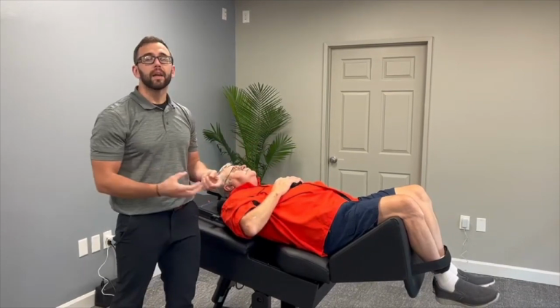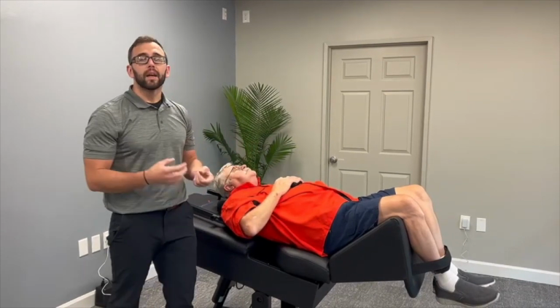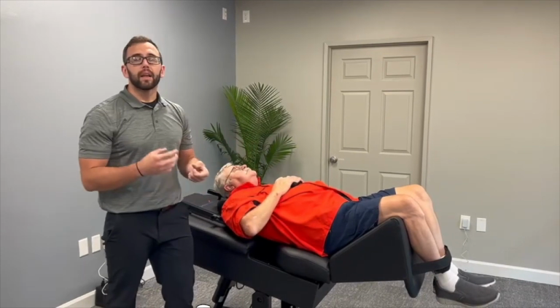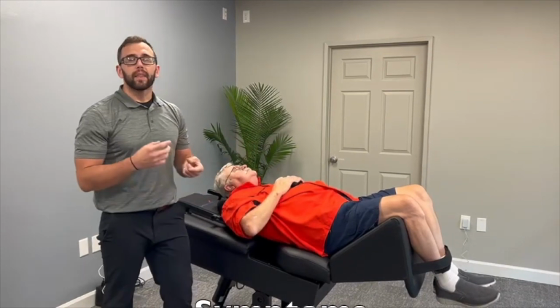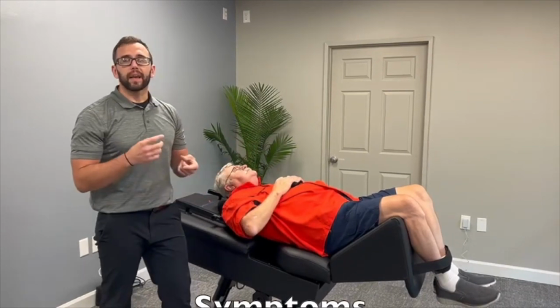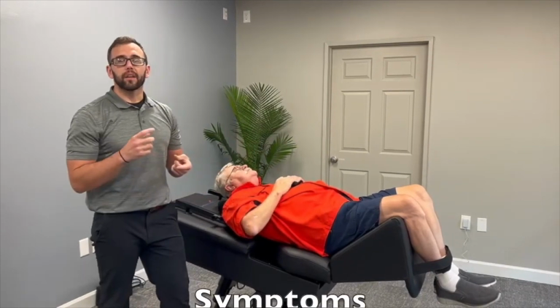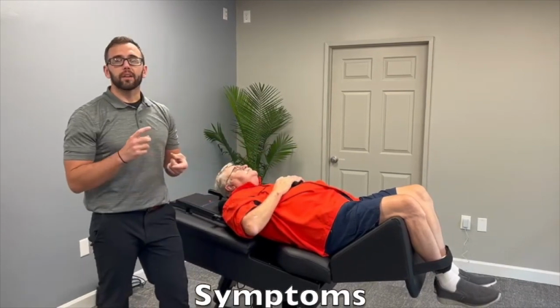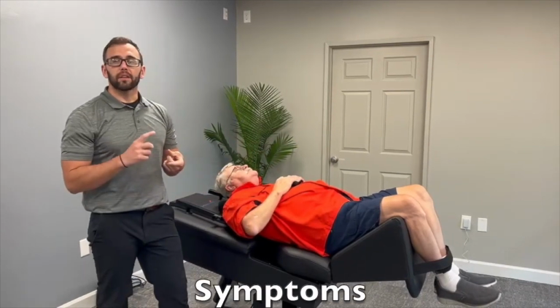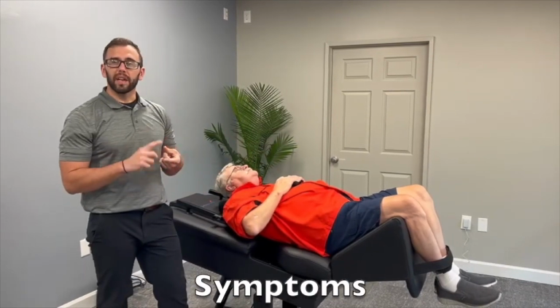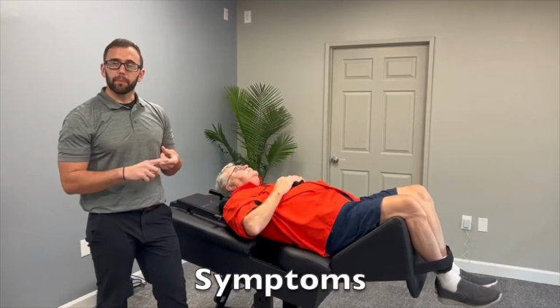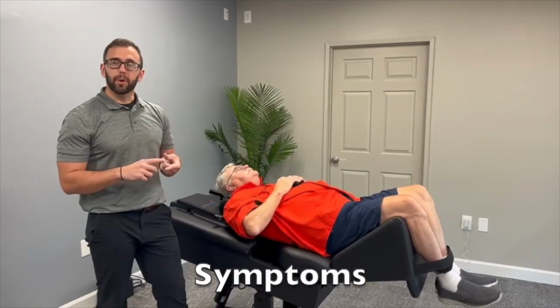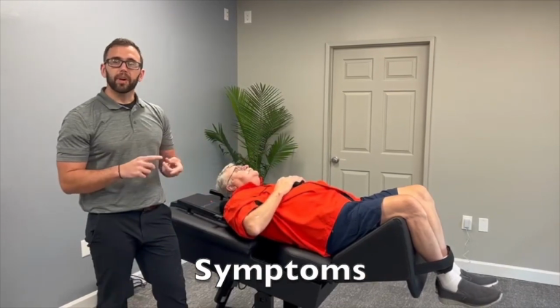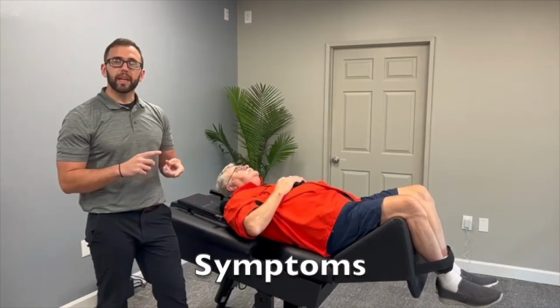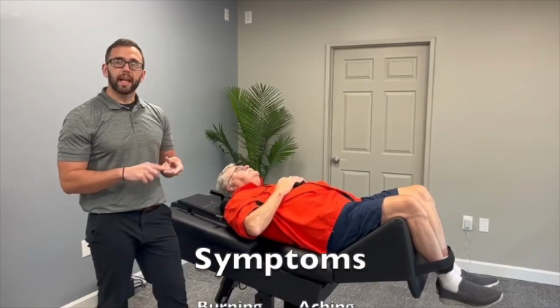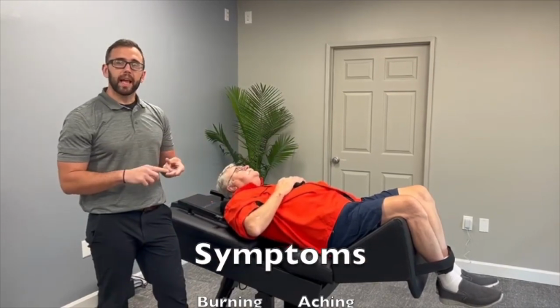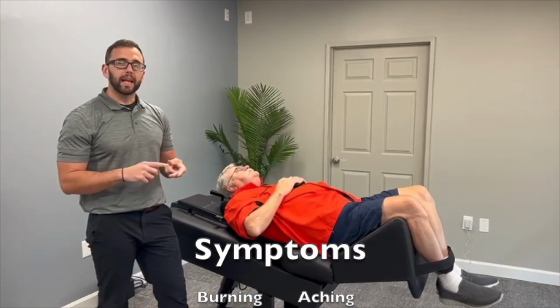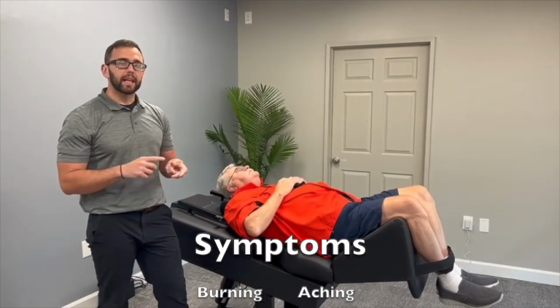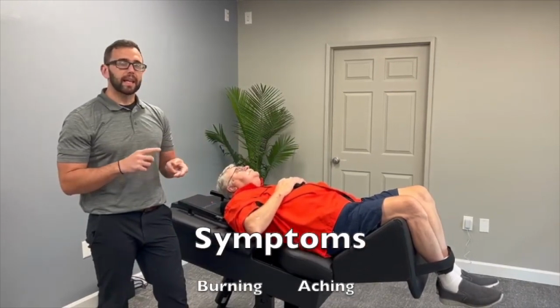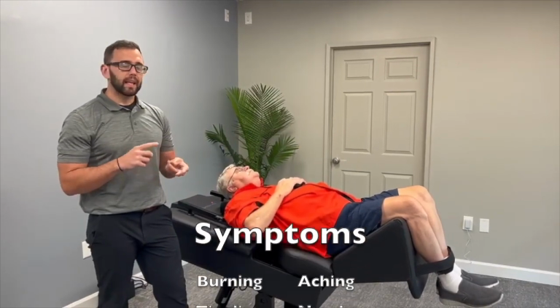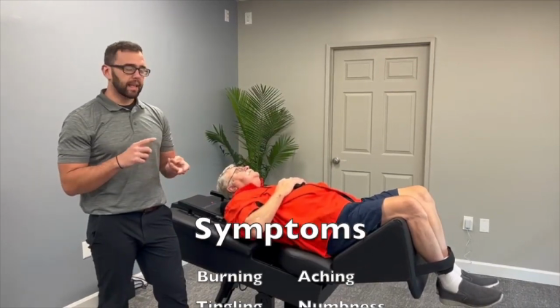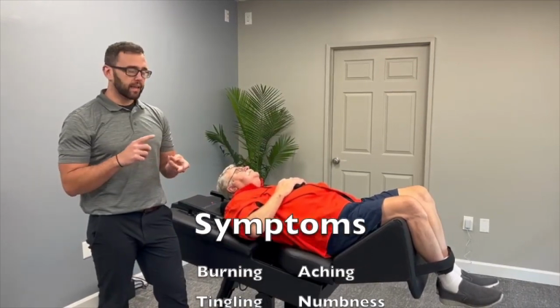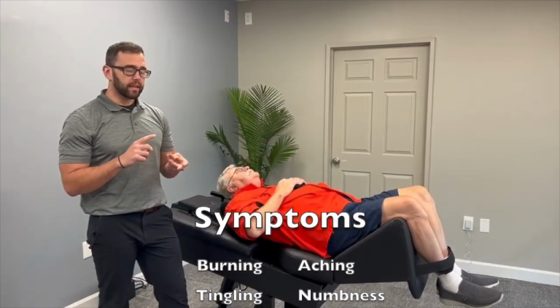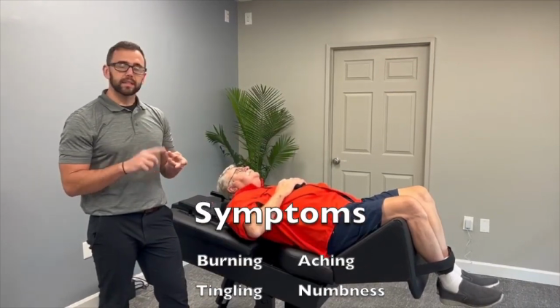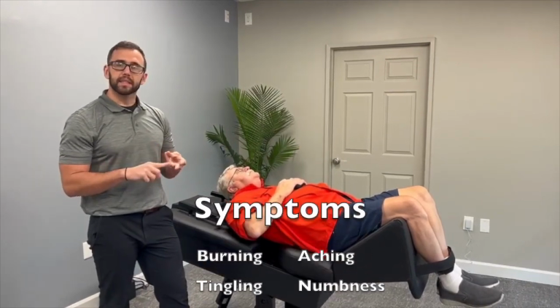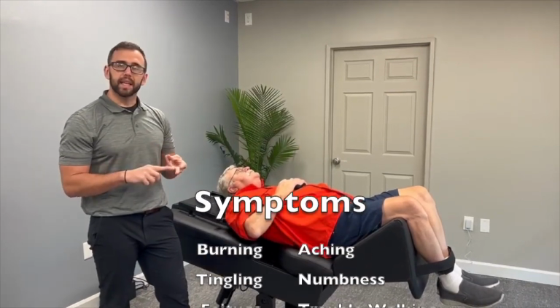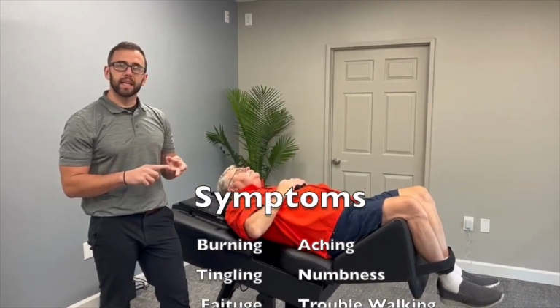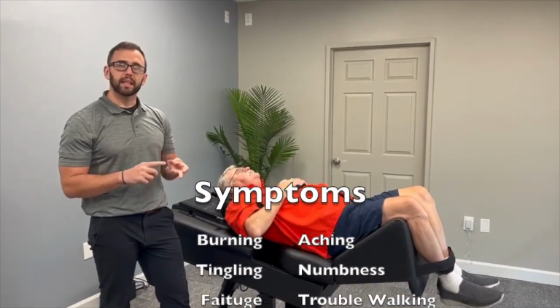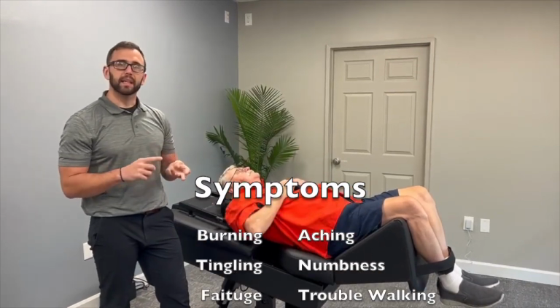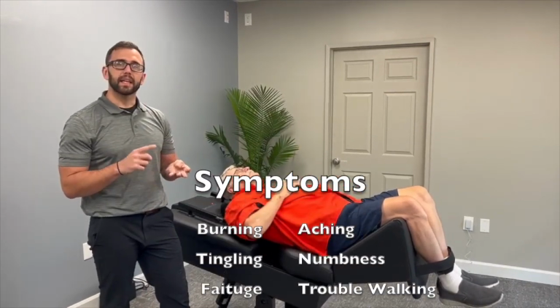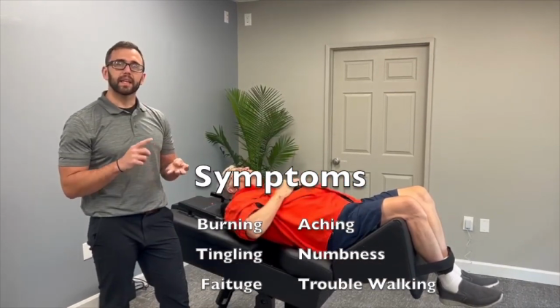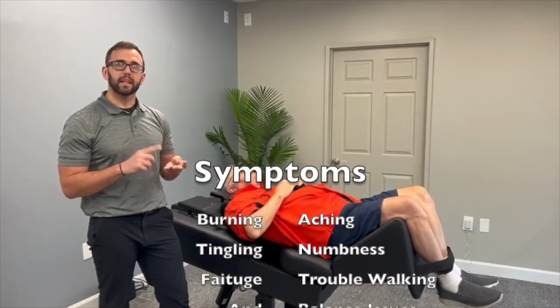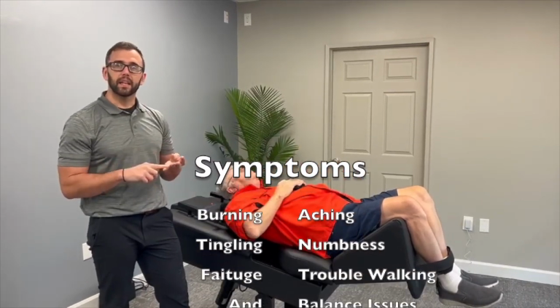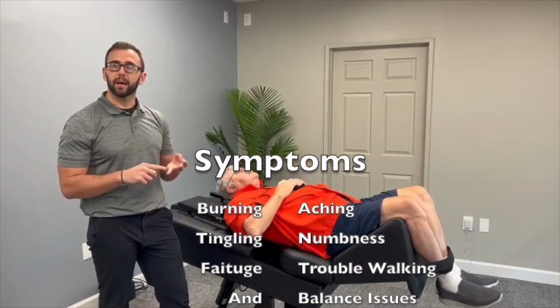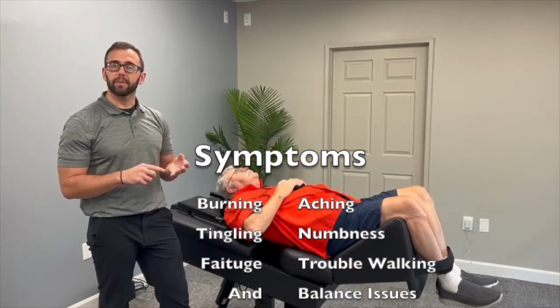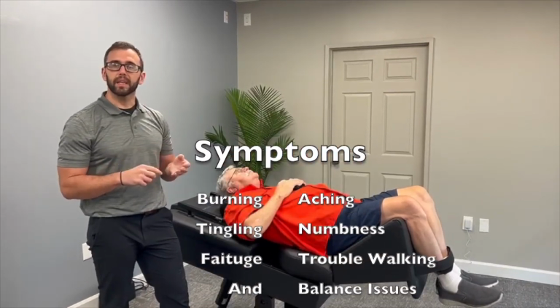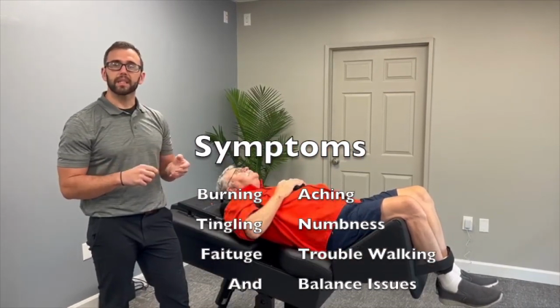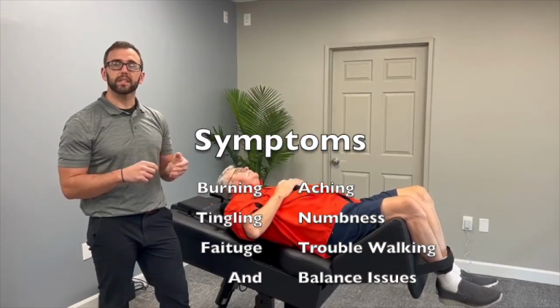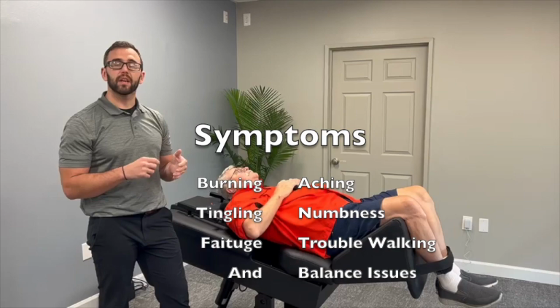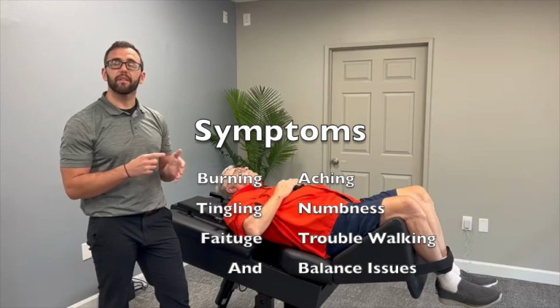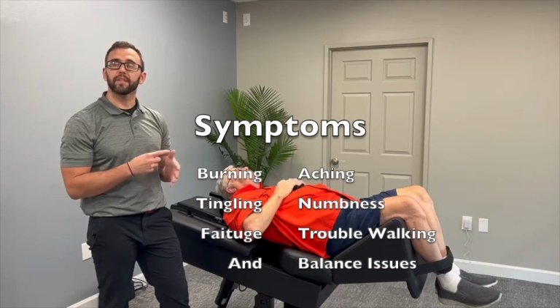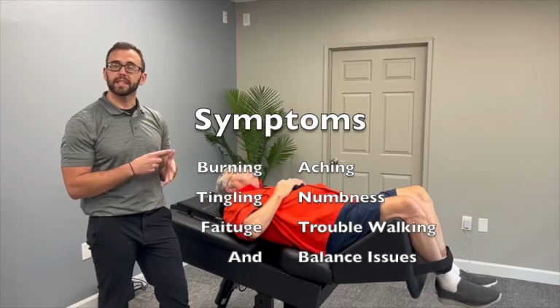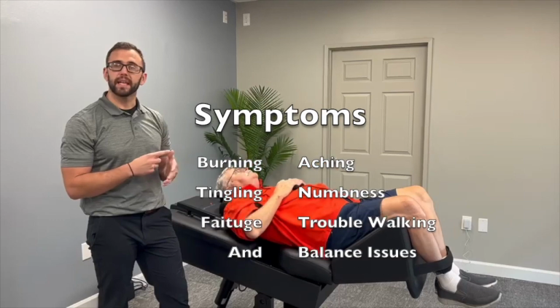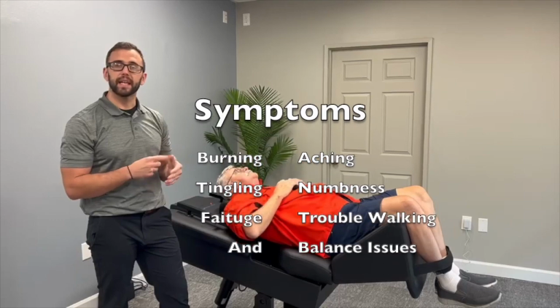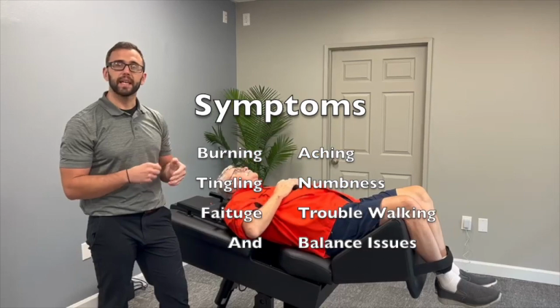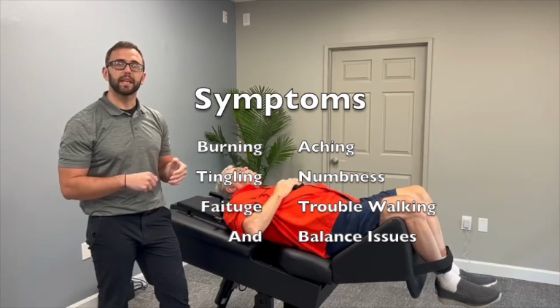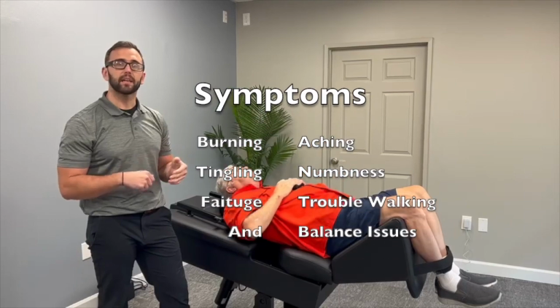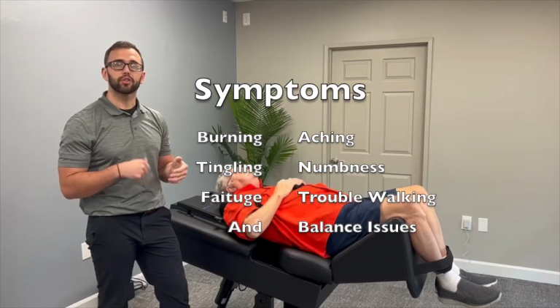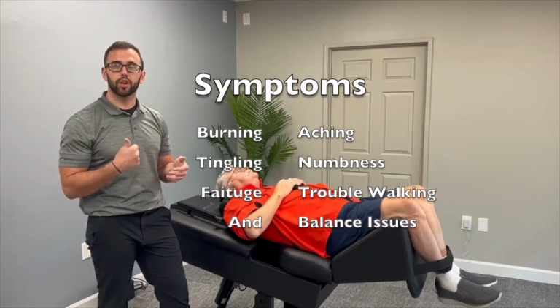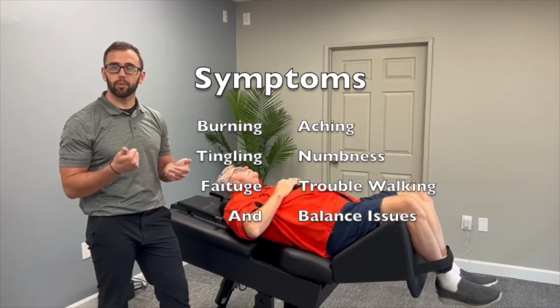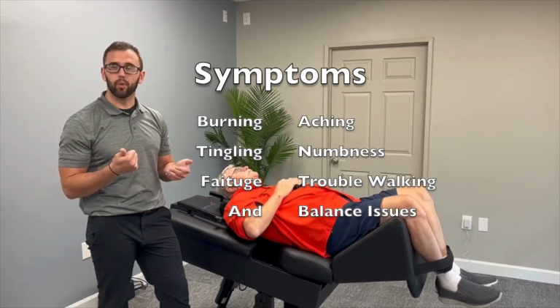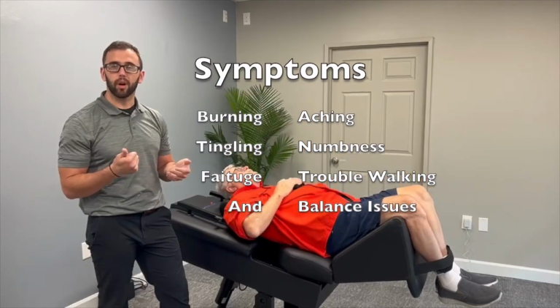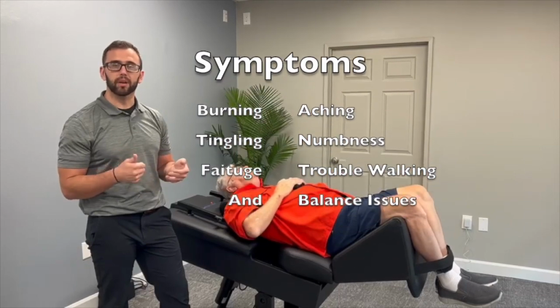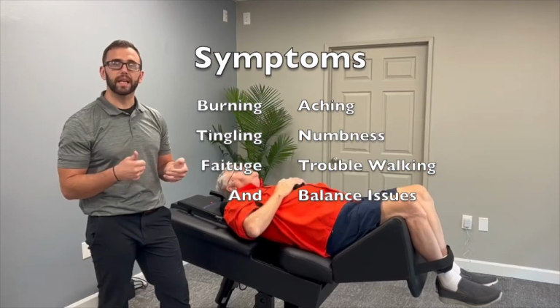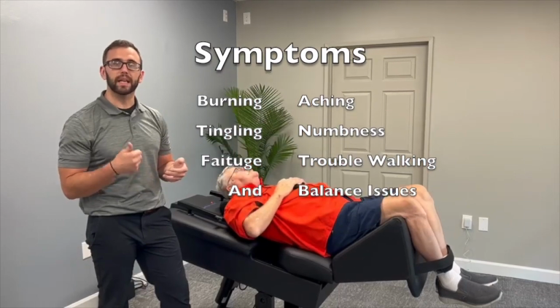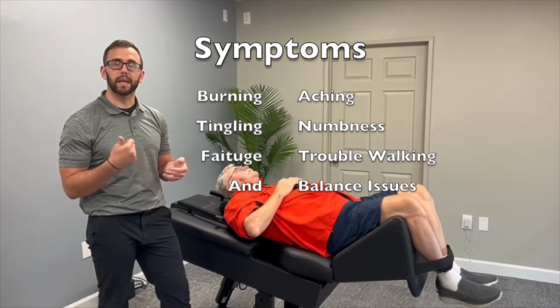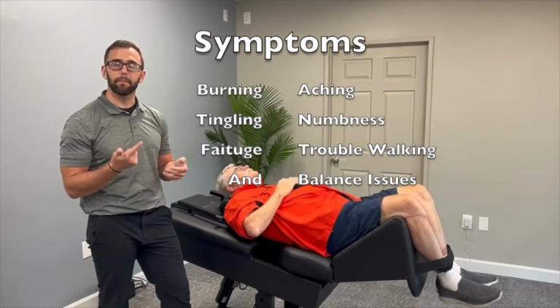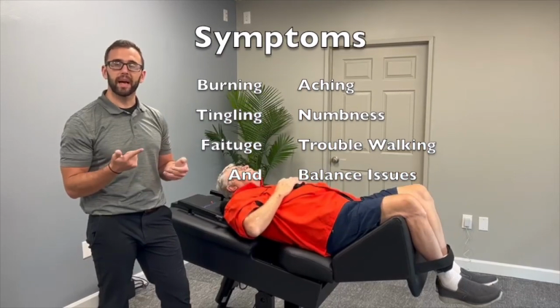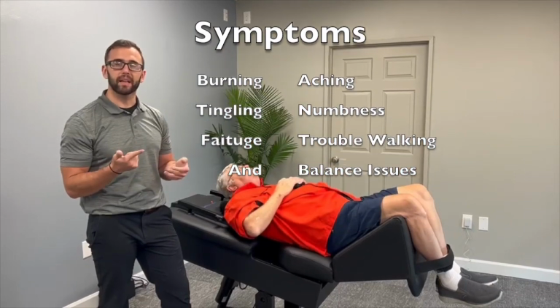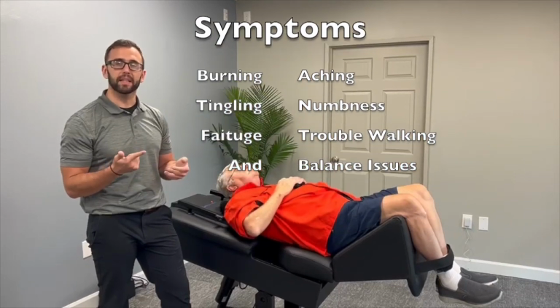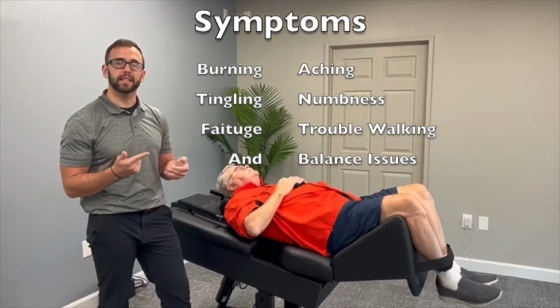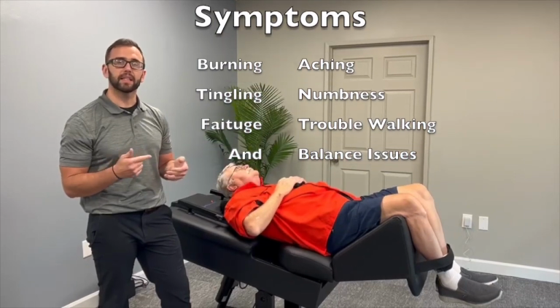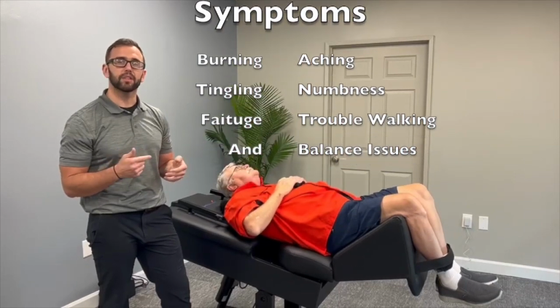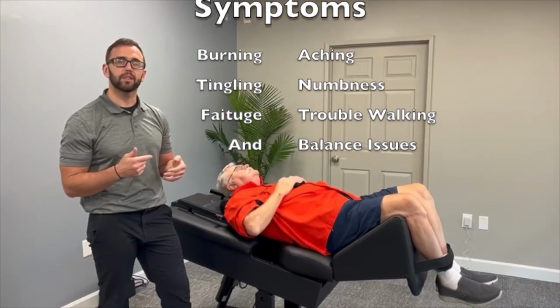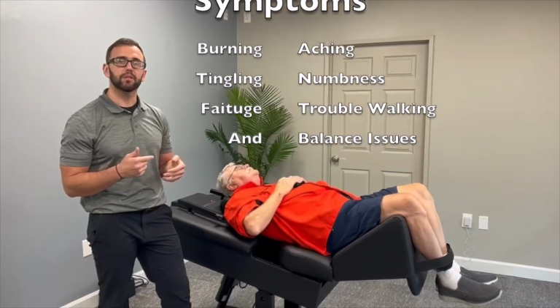That can look like burning, aching, tingling, numbness, fatigue, trouble walking, and balance issues.